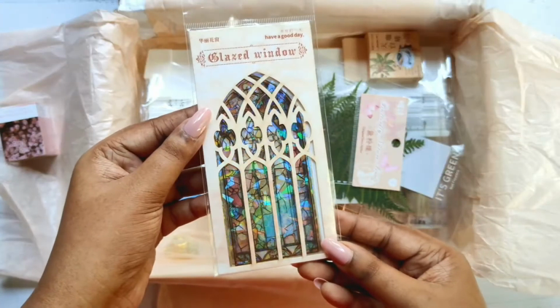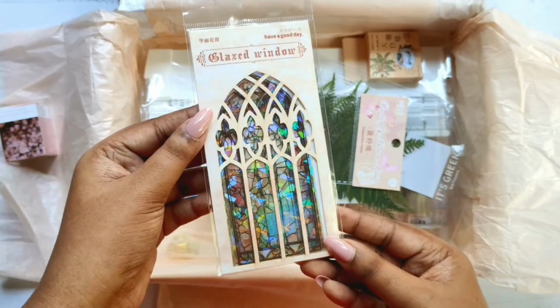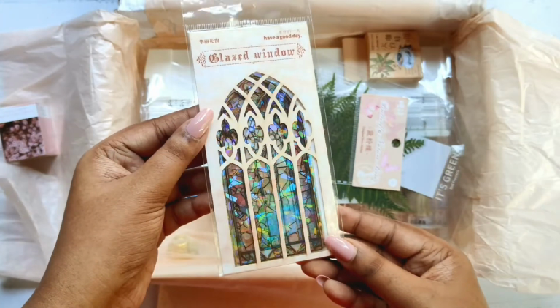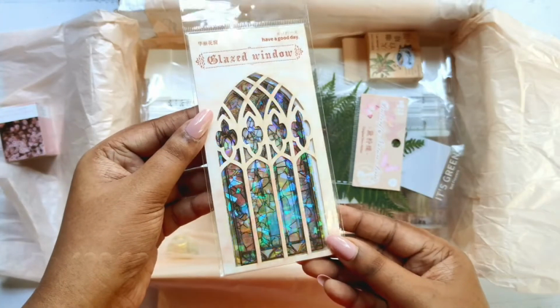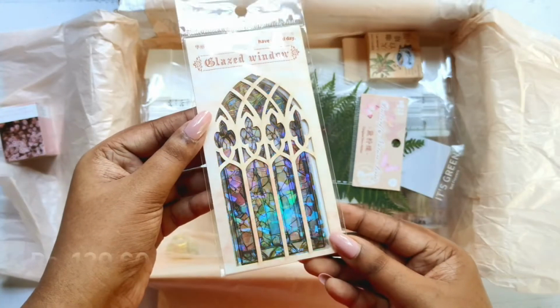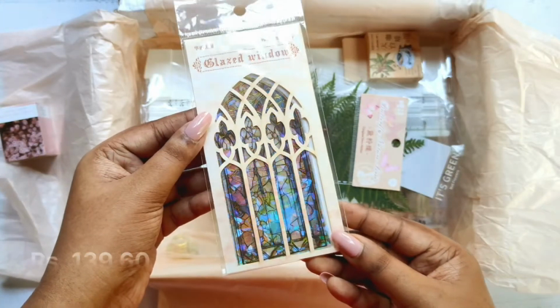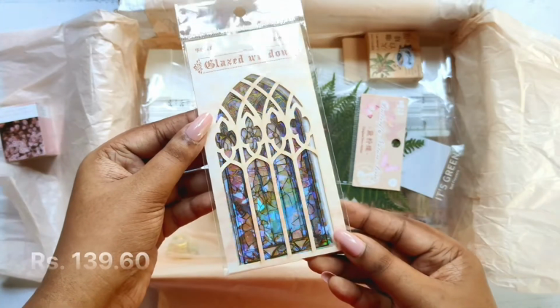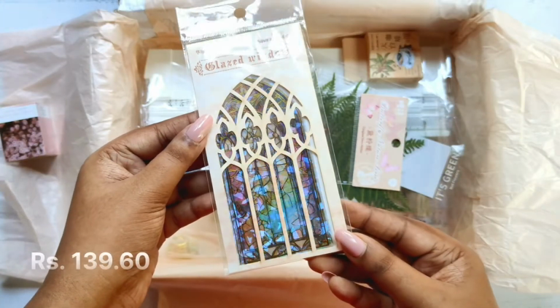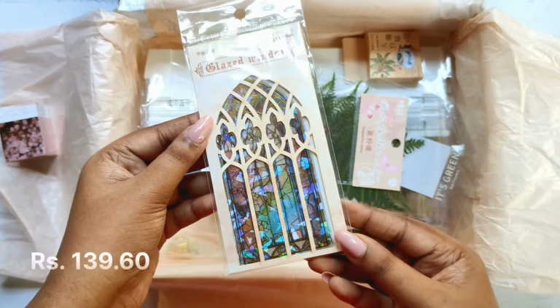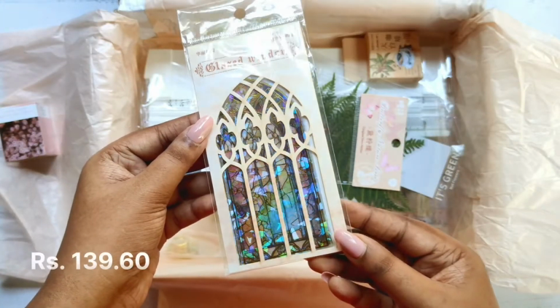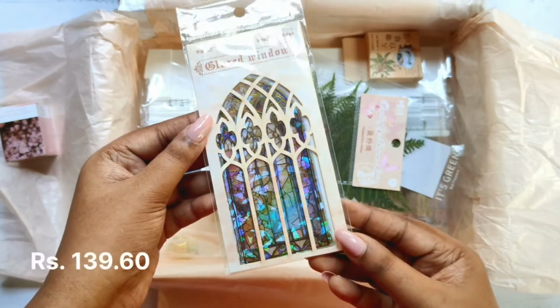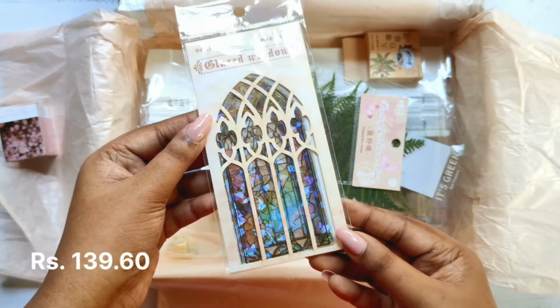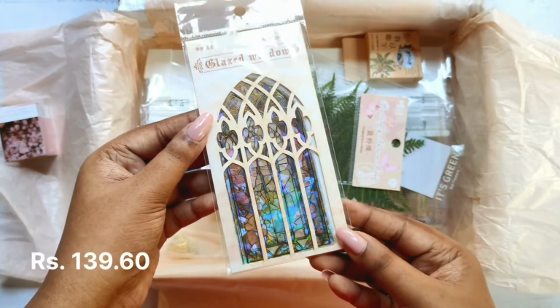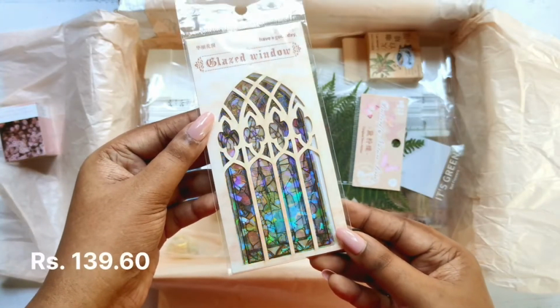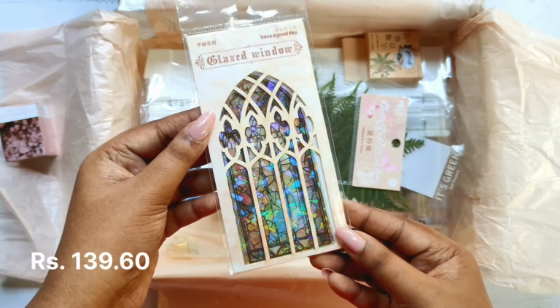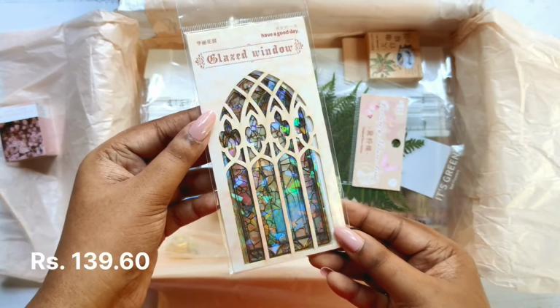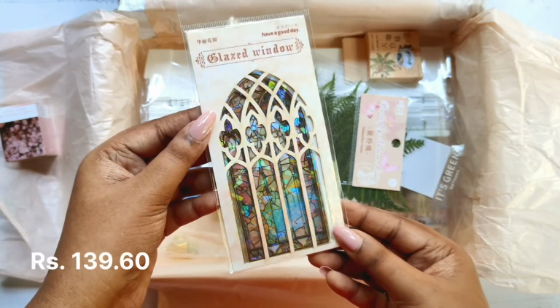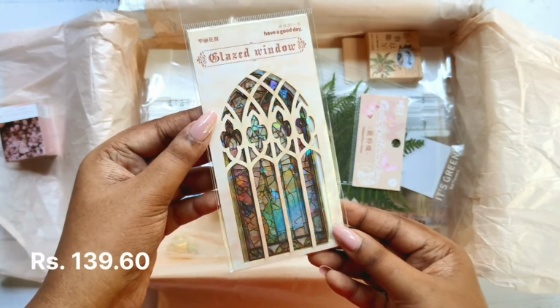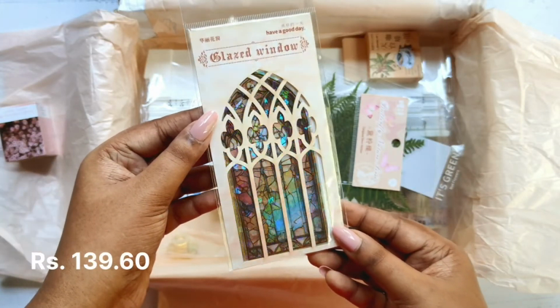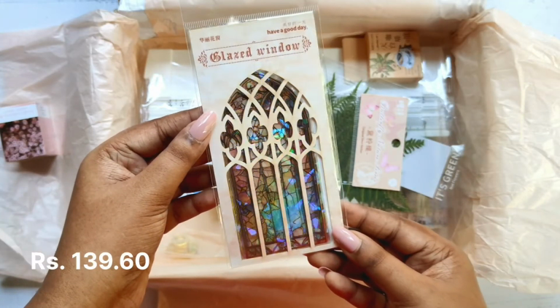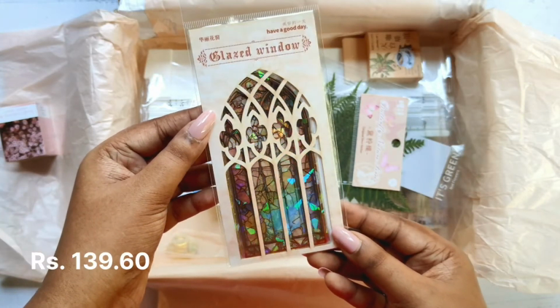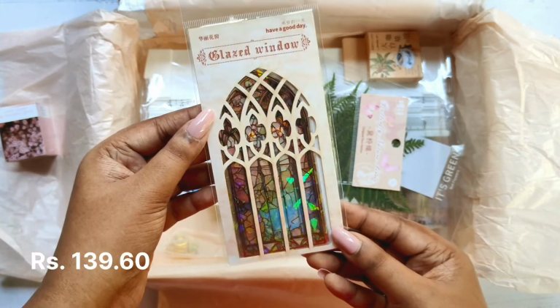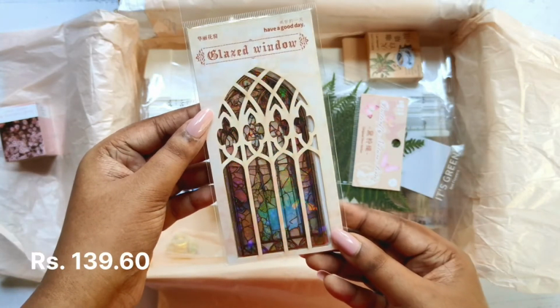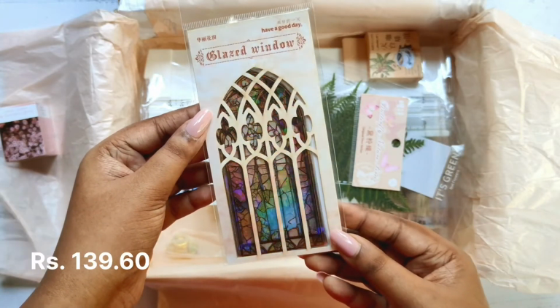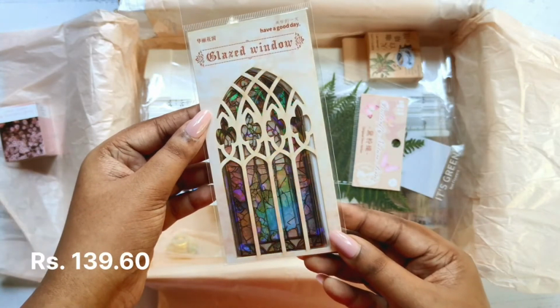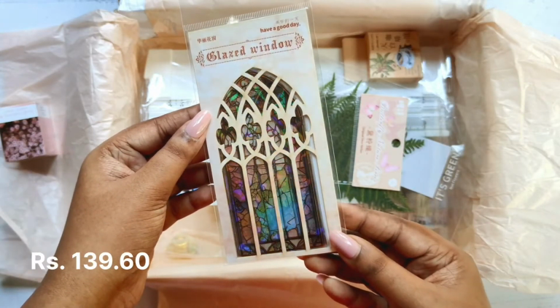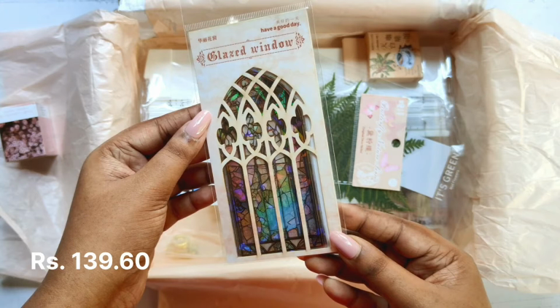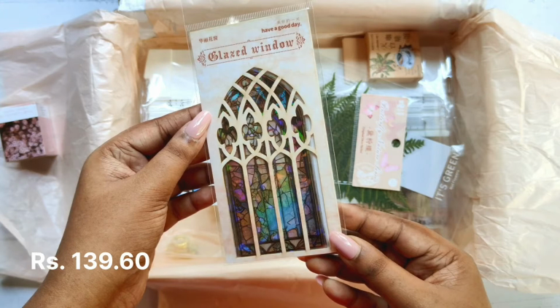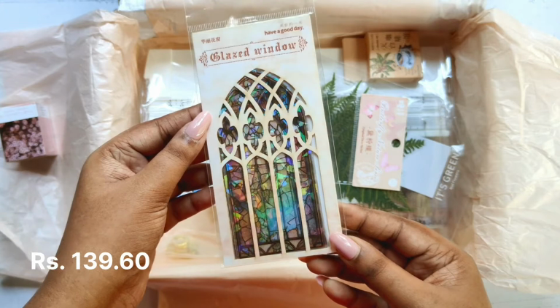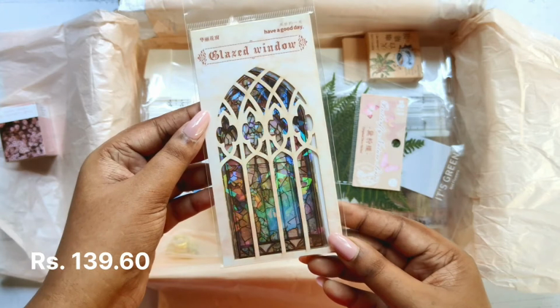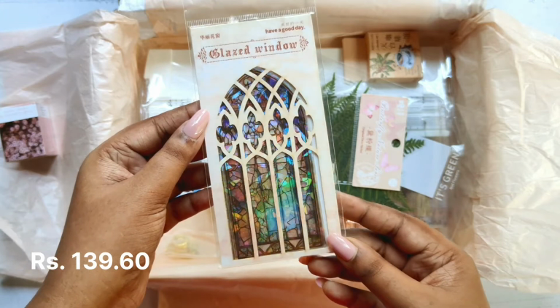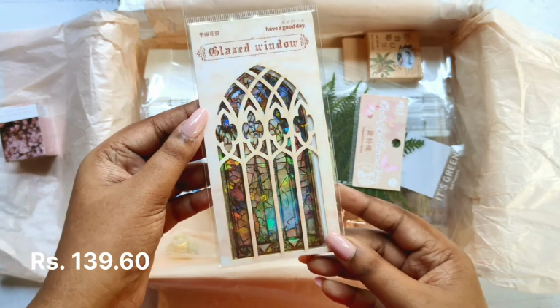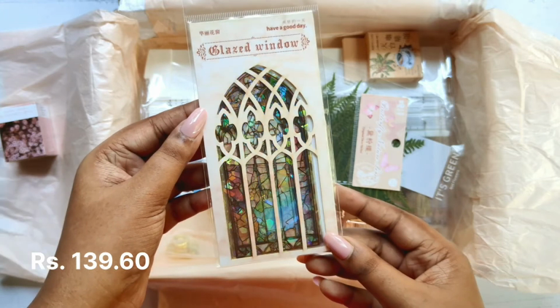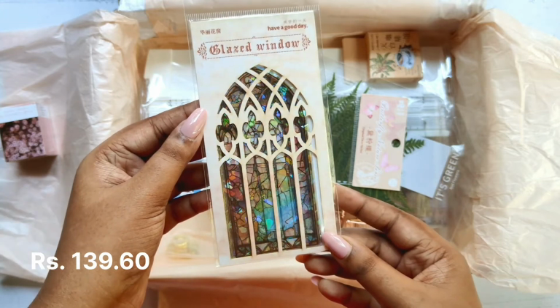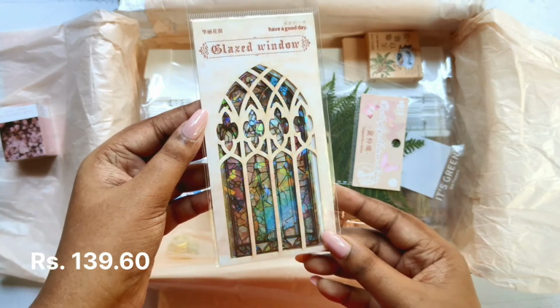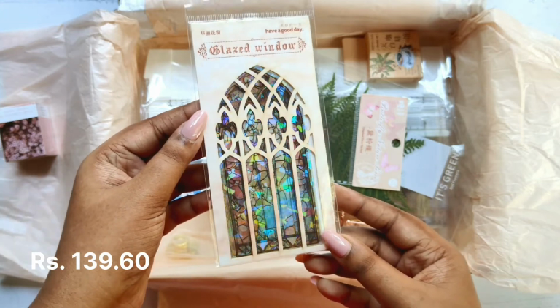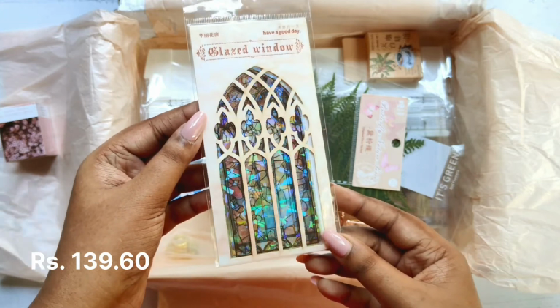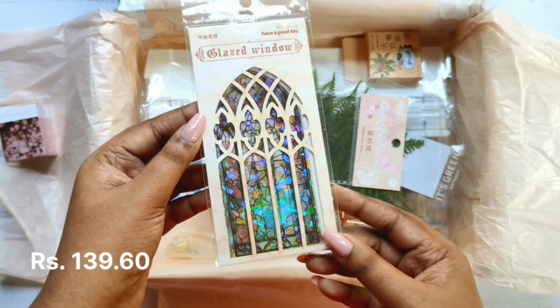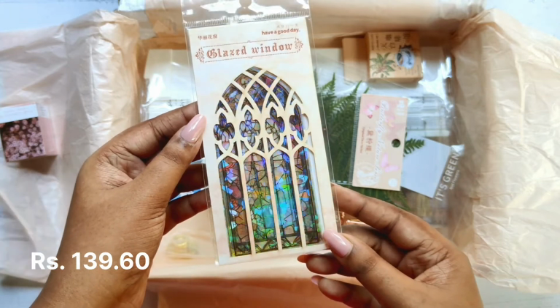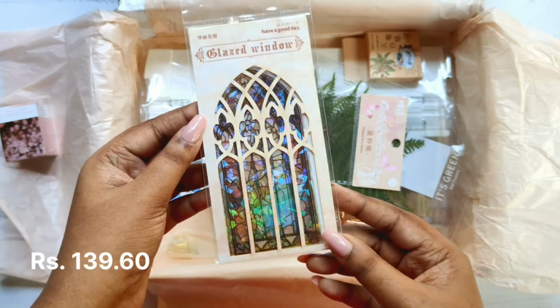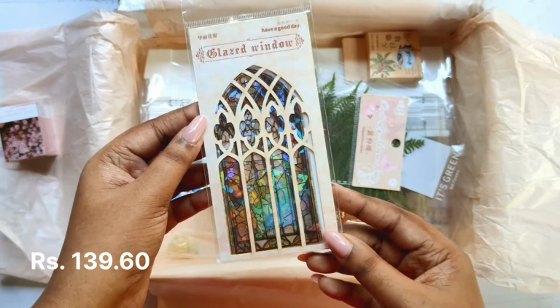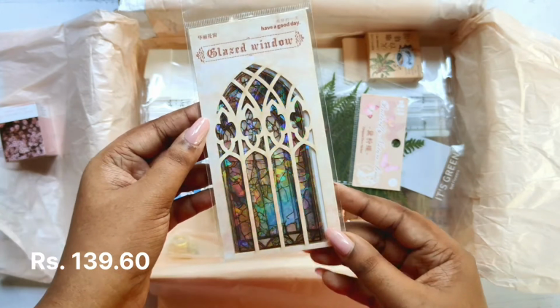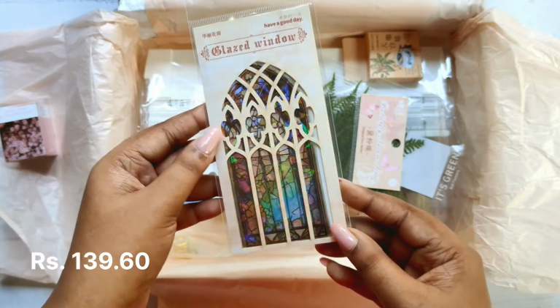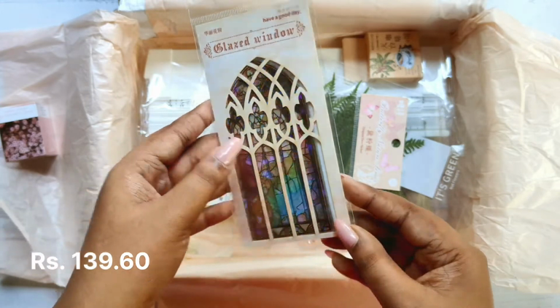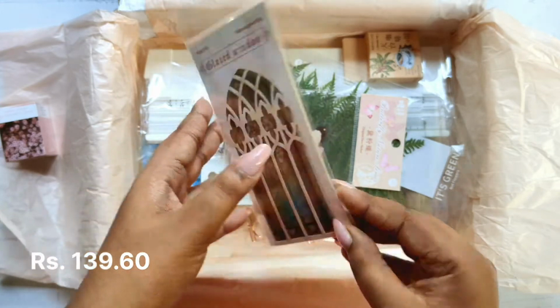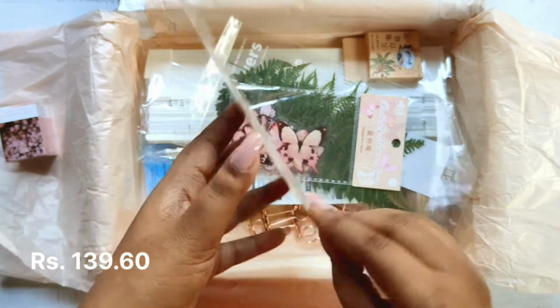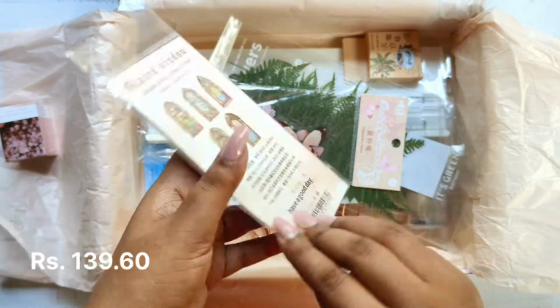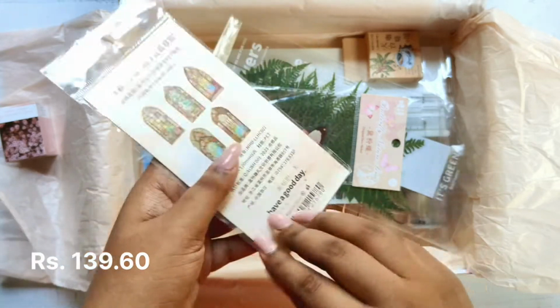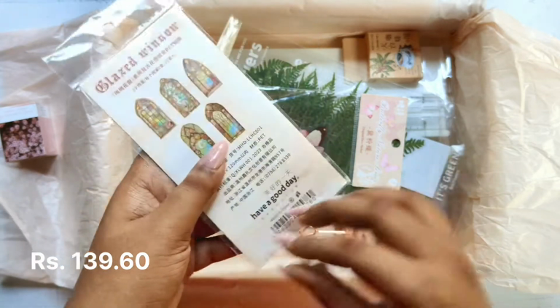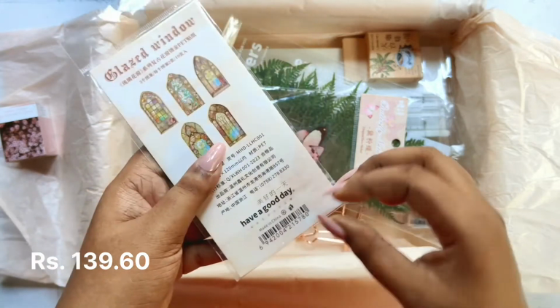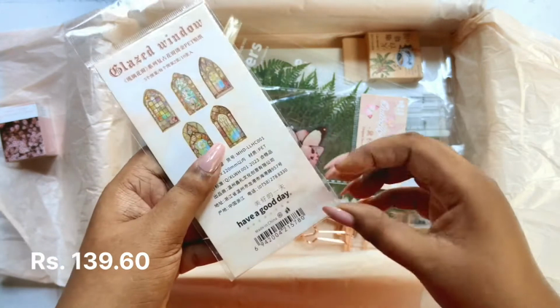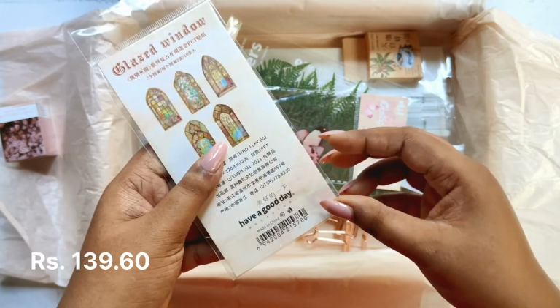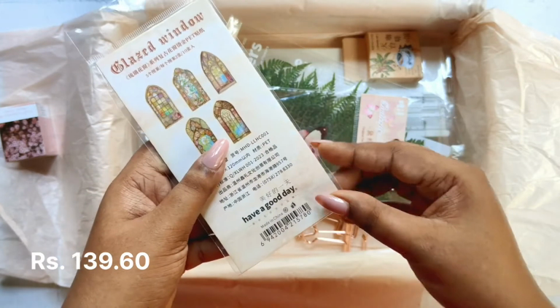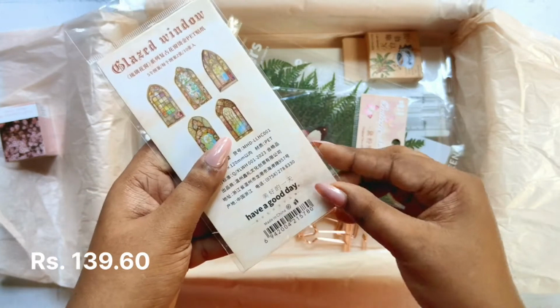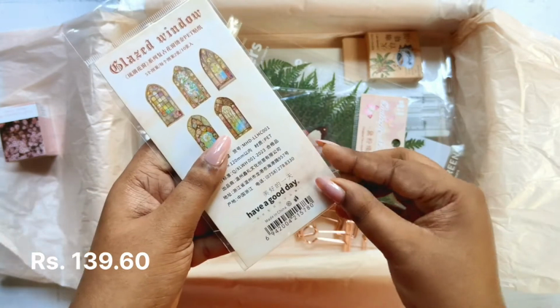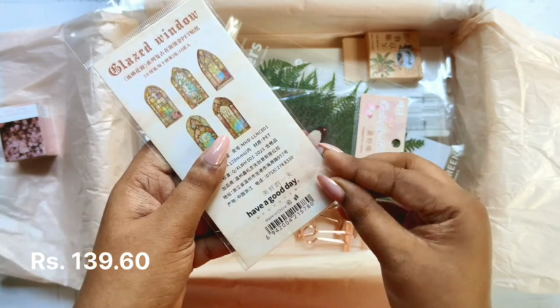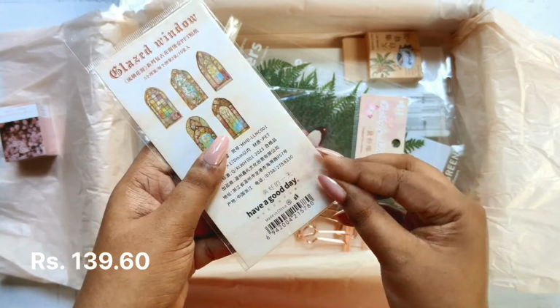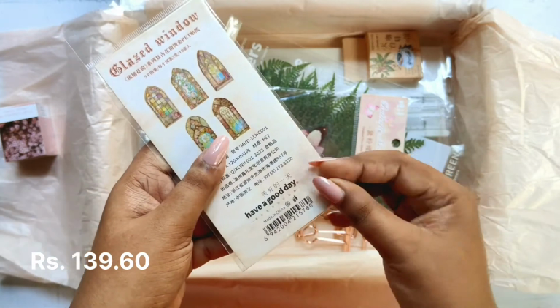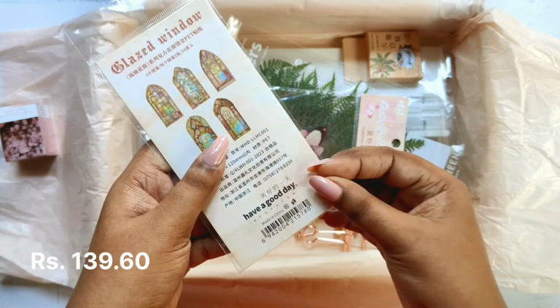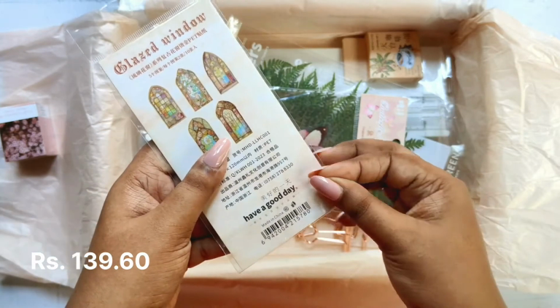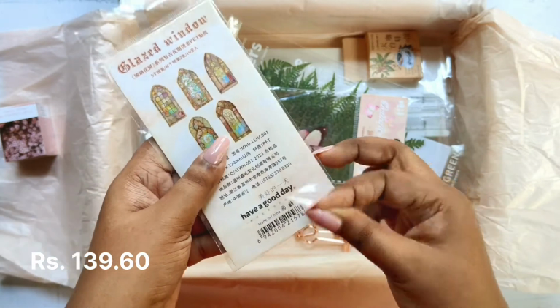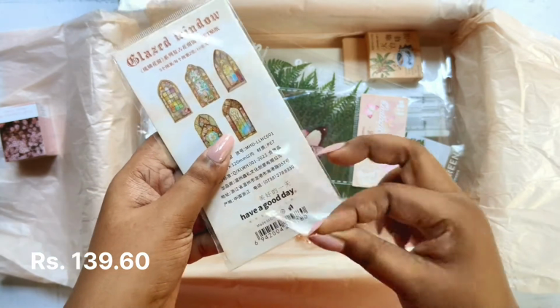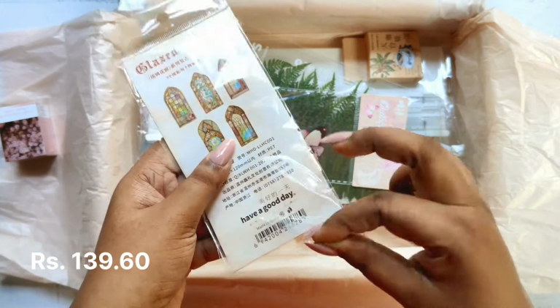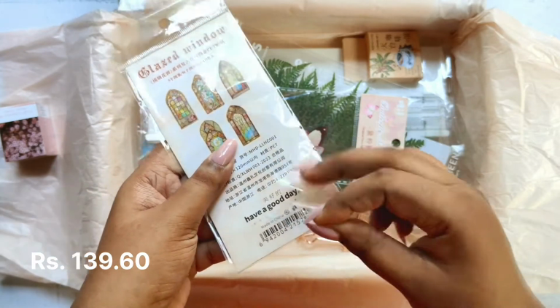Here we have 10 sheets of Glazed Window Series stickers — these windows look like the kind you'd see in a church.